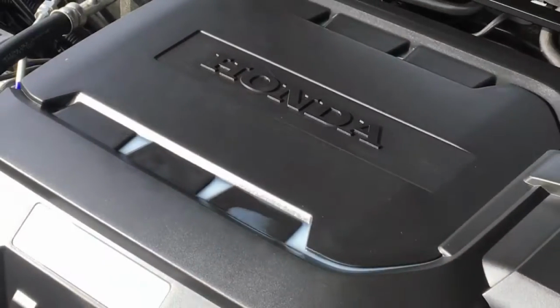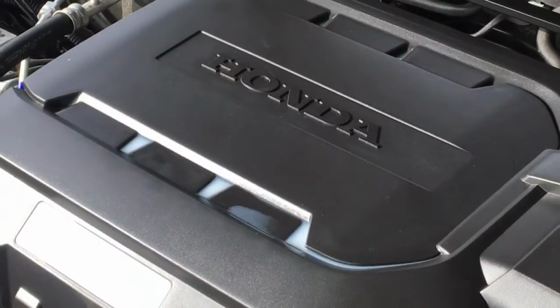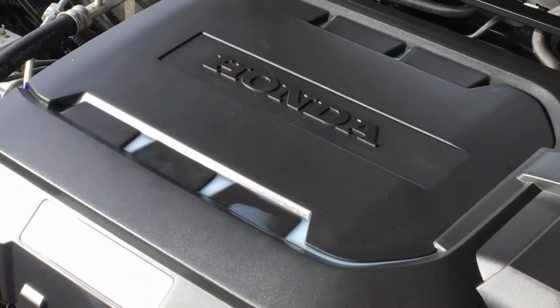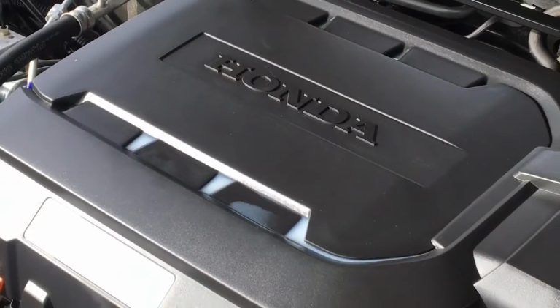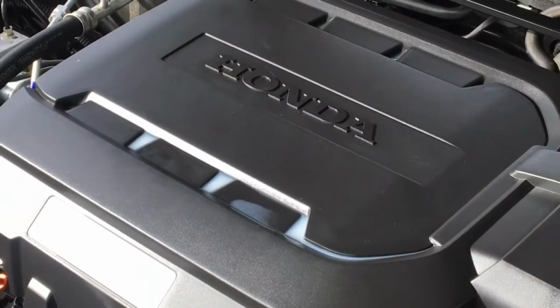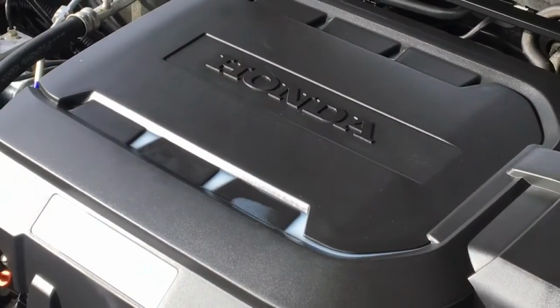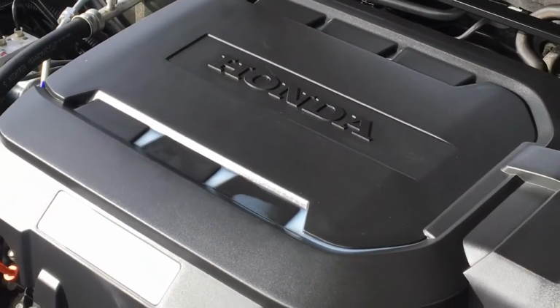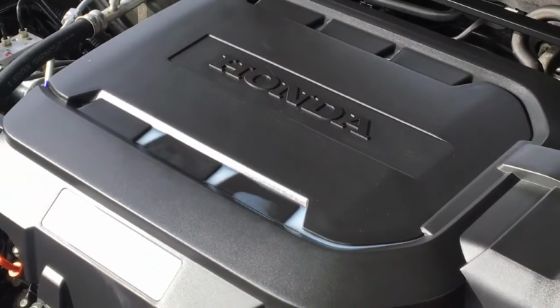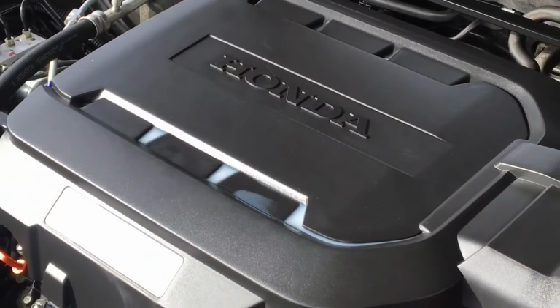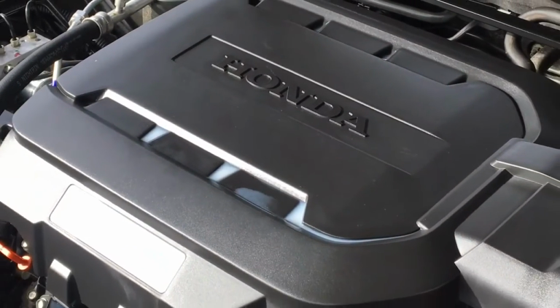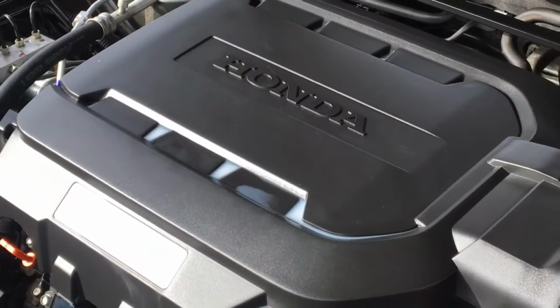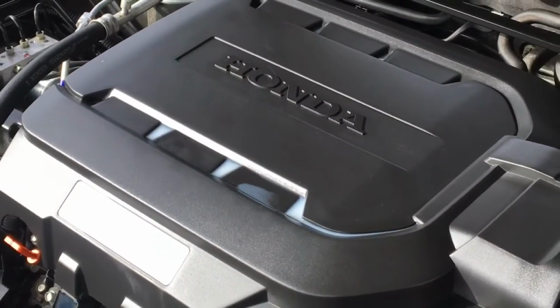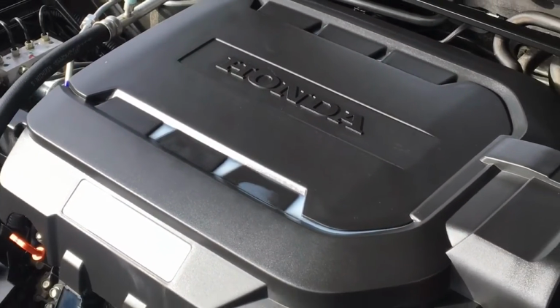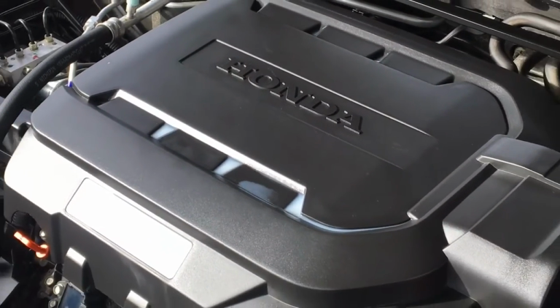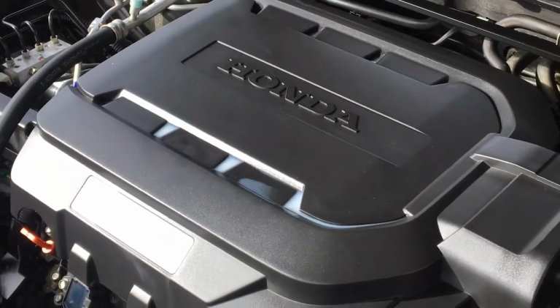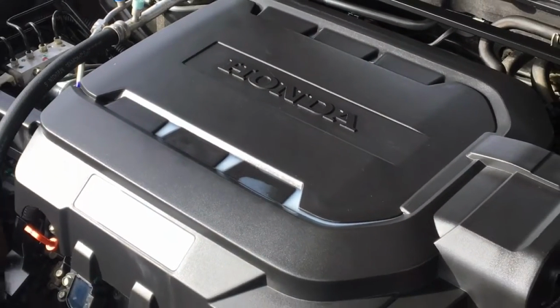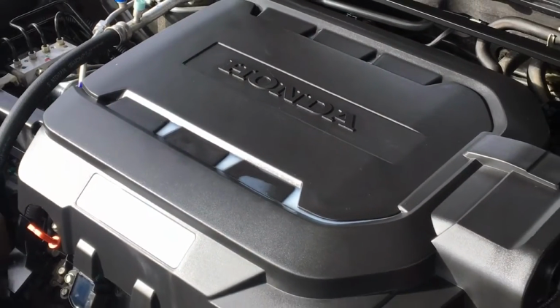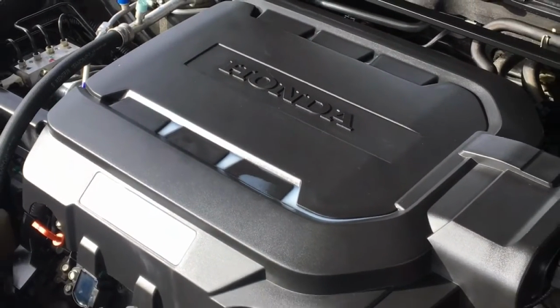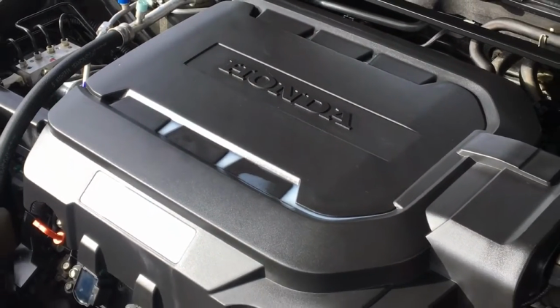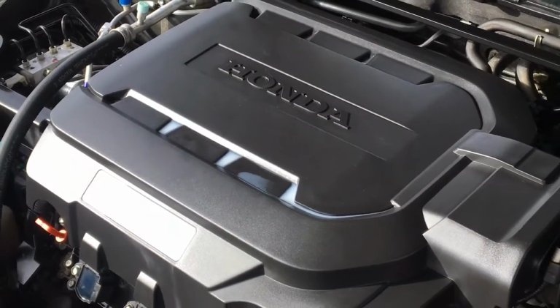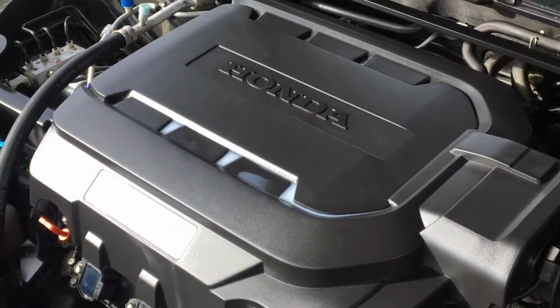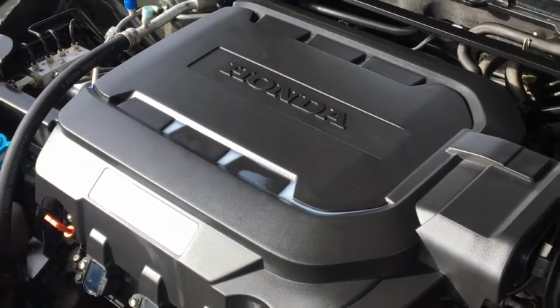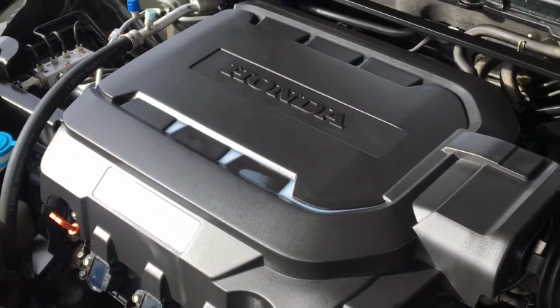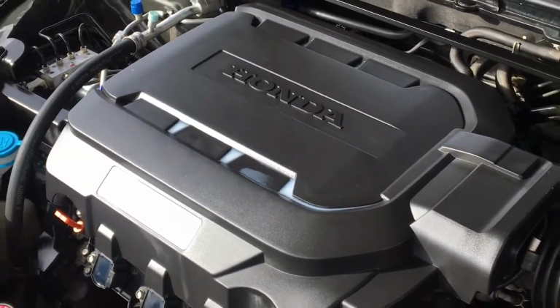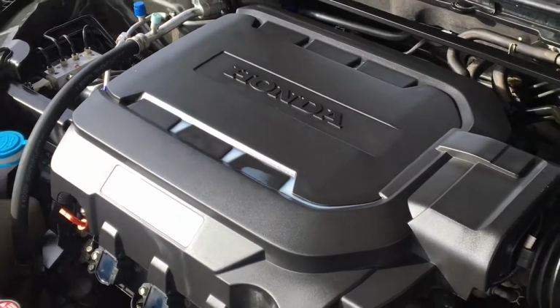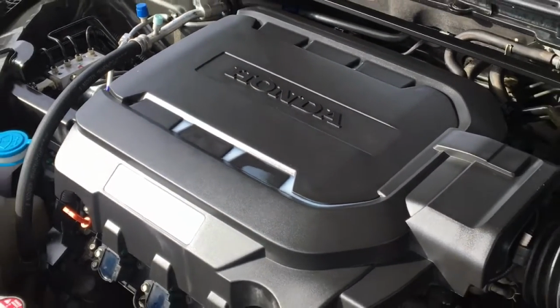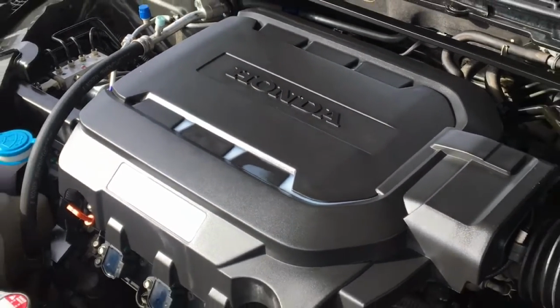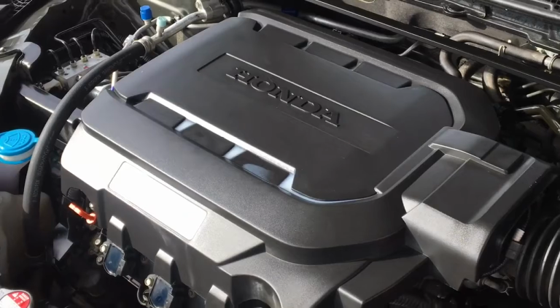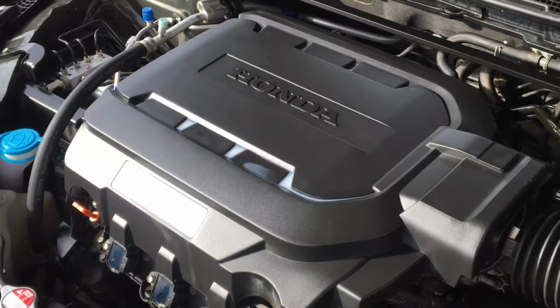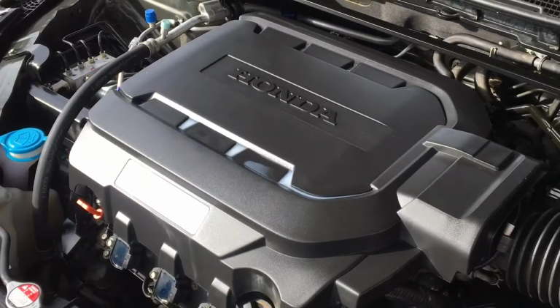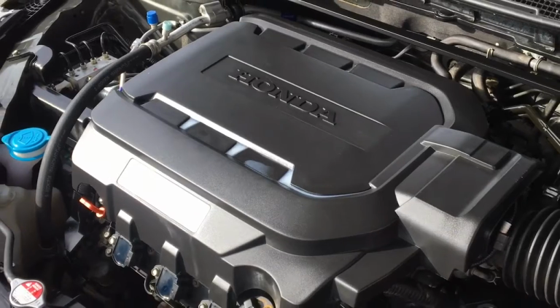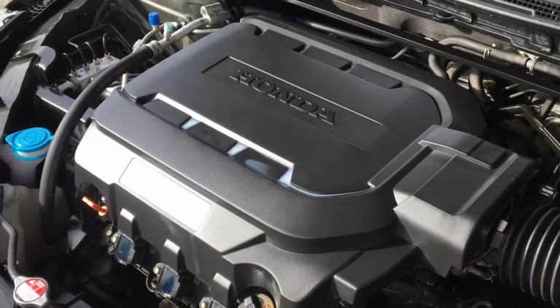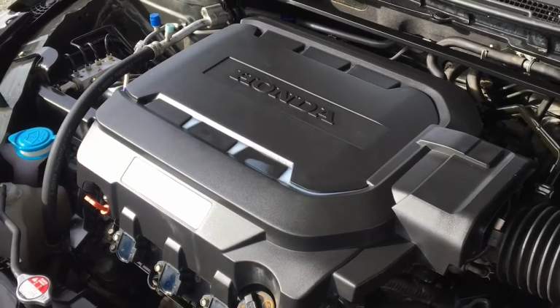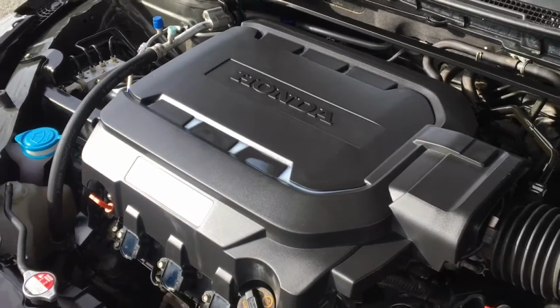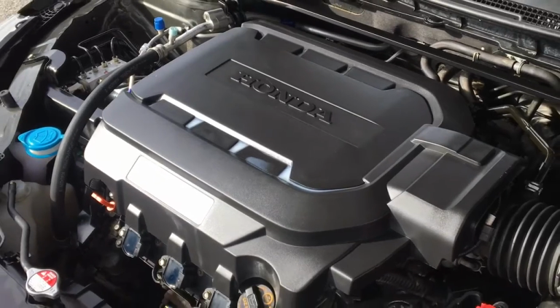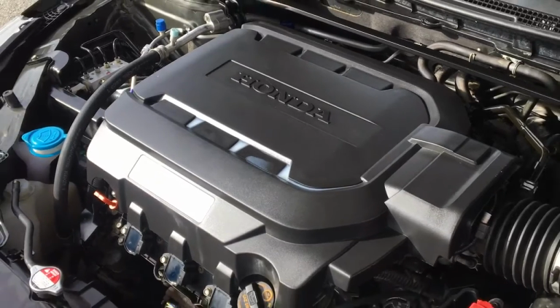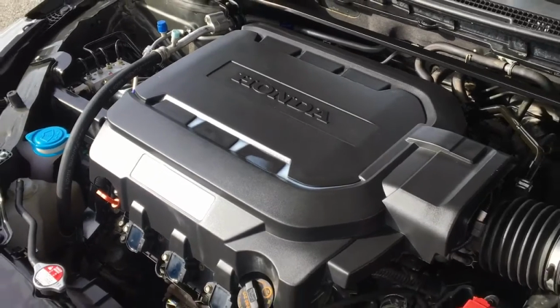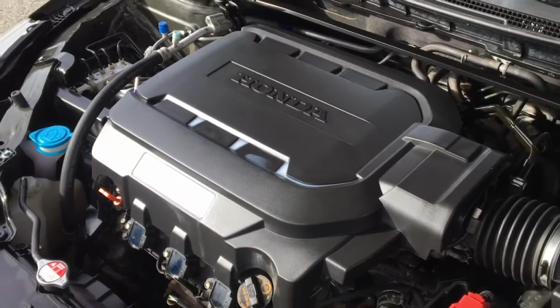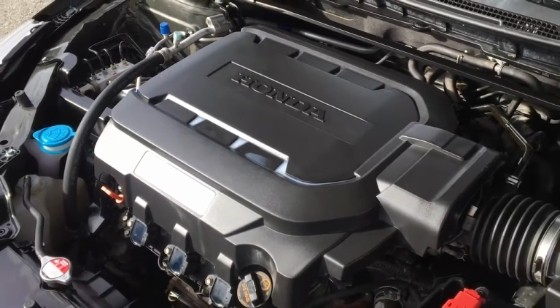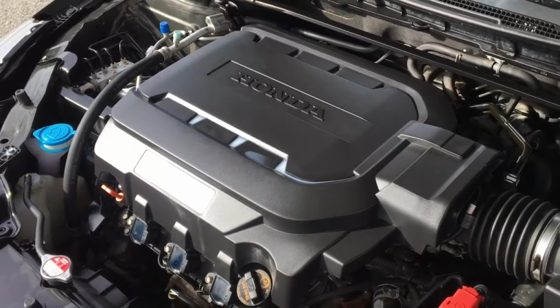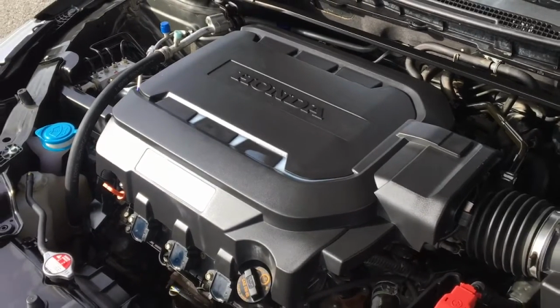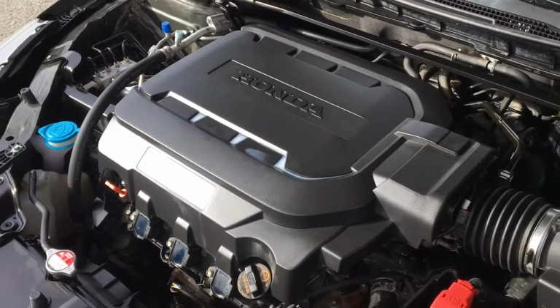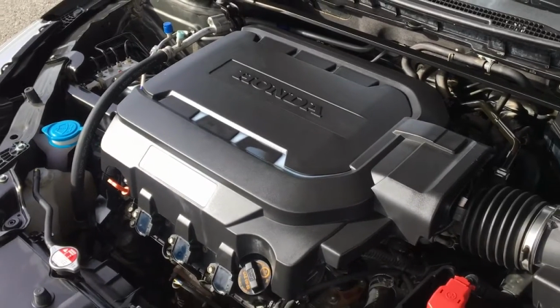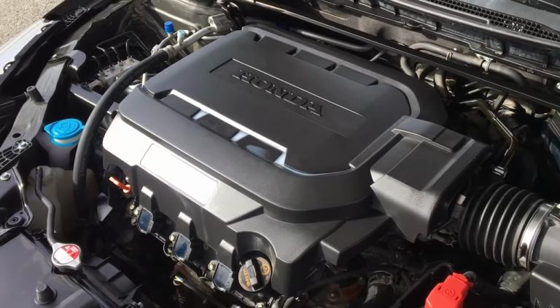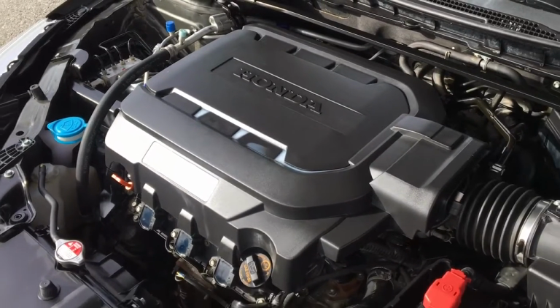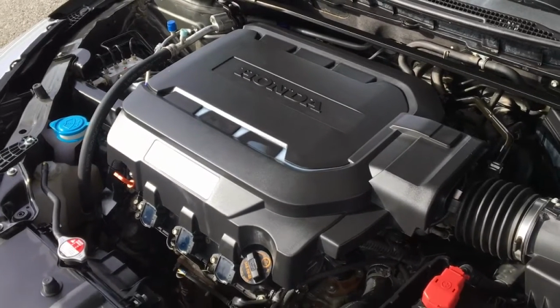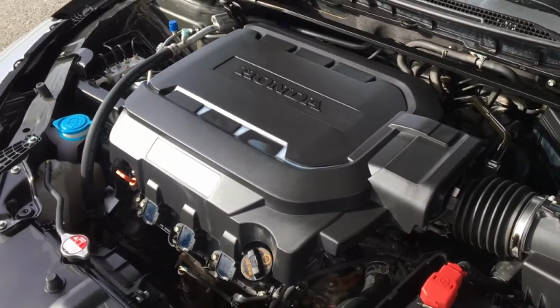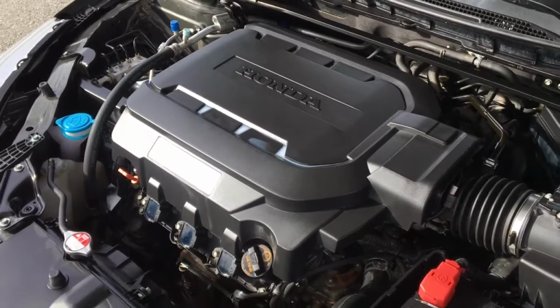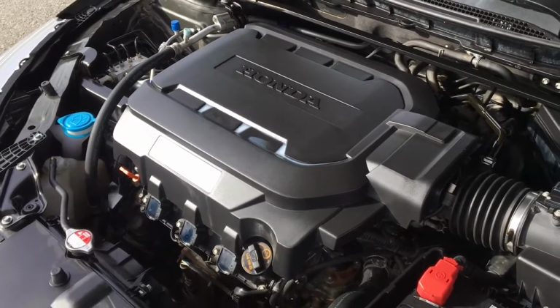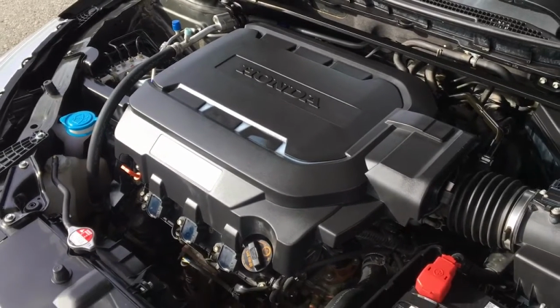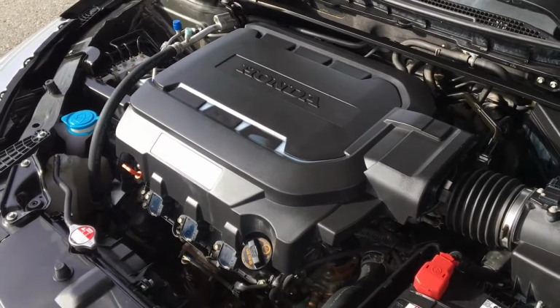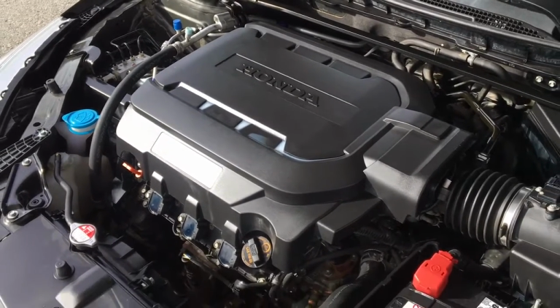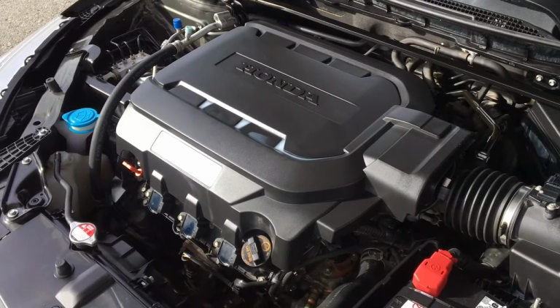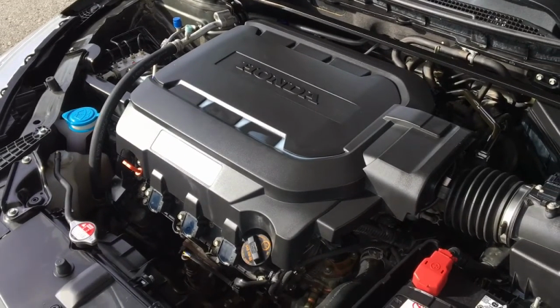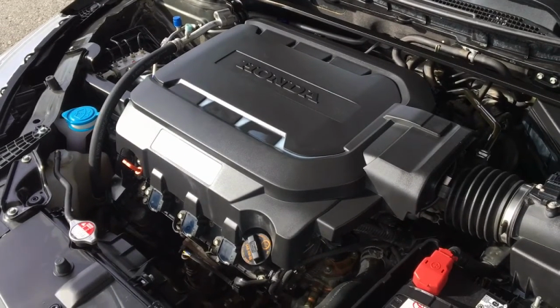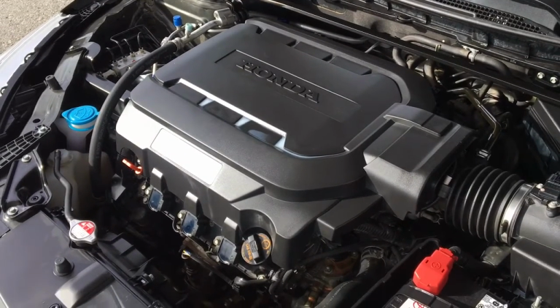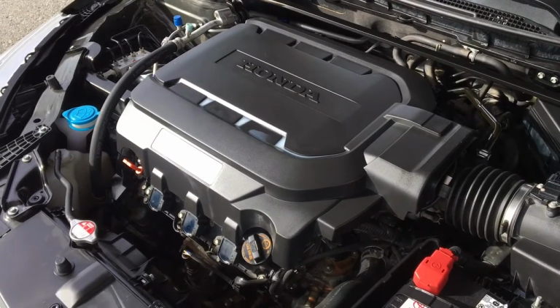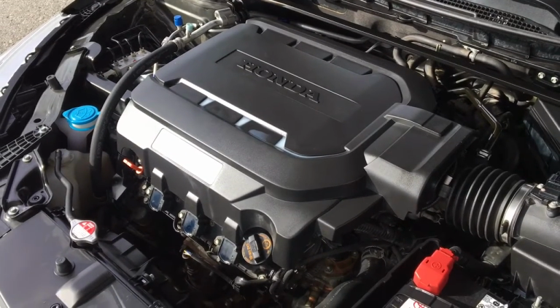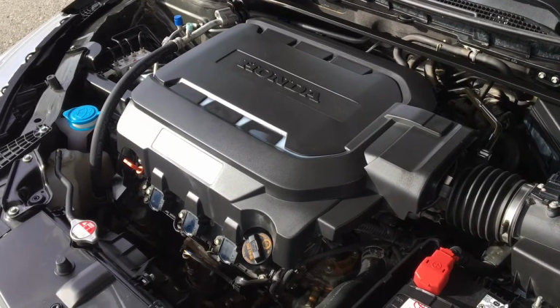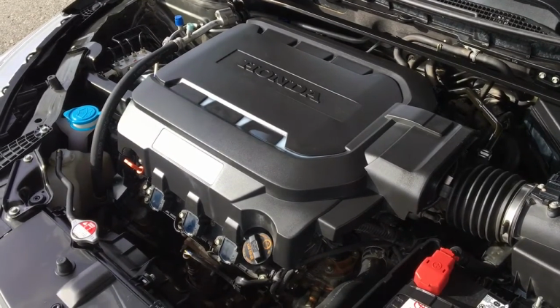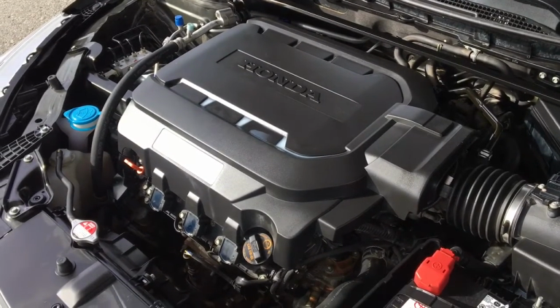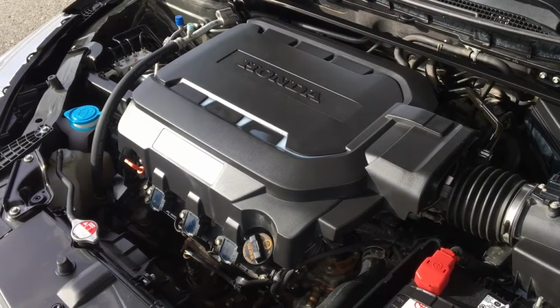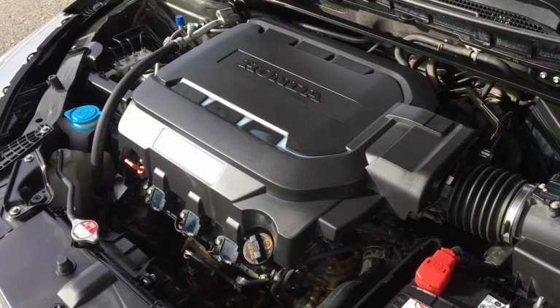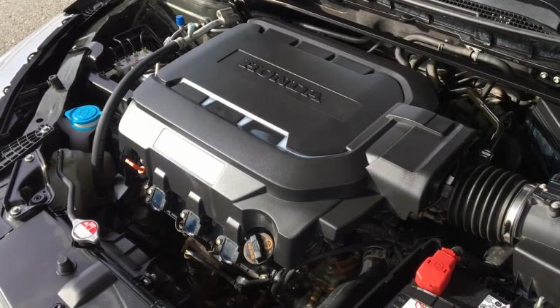The engine bay is clean and power comes from a 3.5 litre V6 mated to an automatic transmission and front wheel drive.